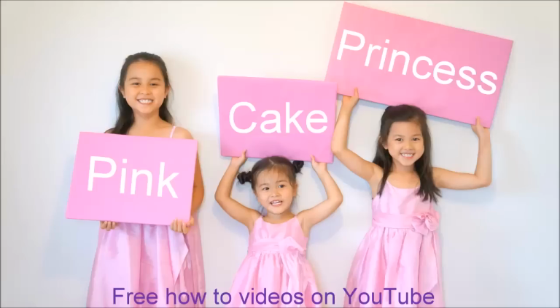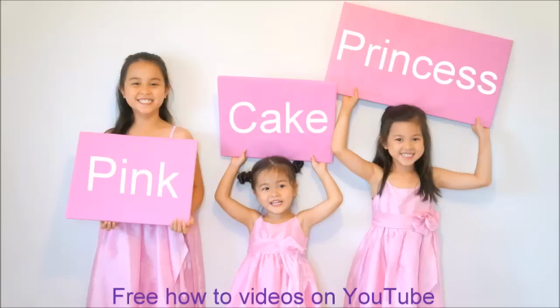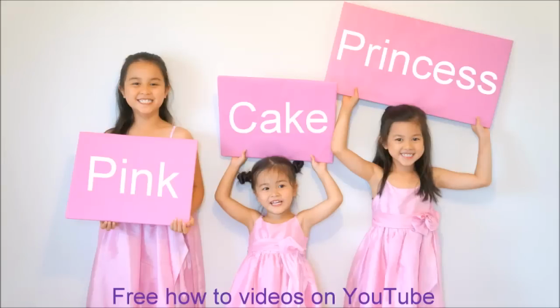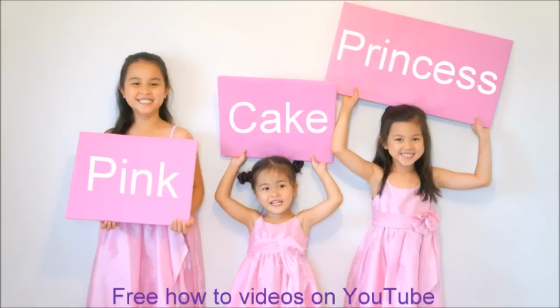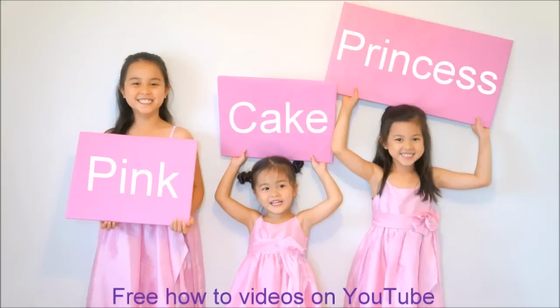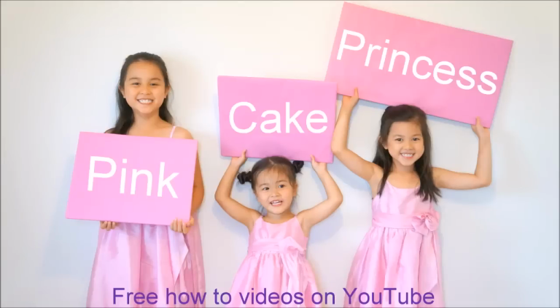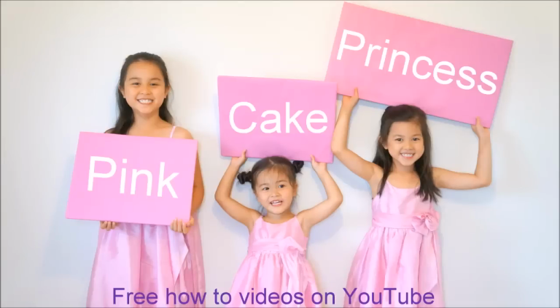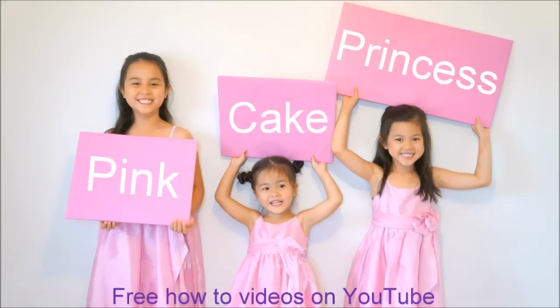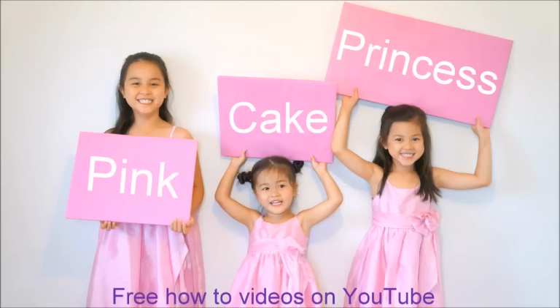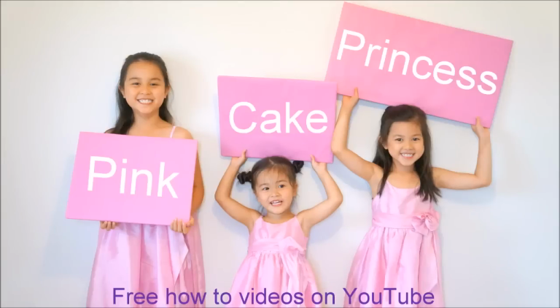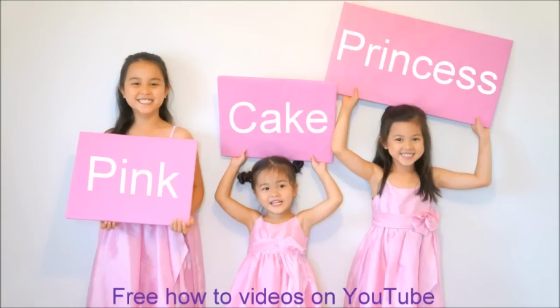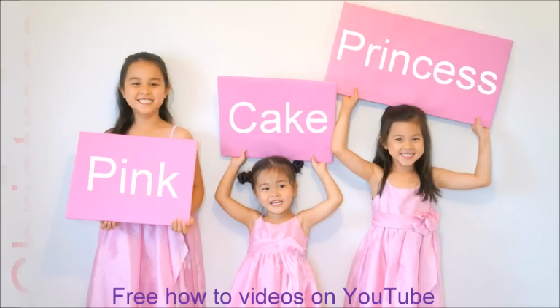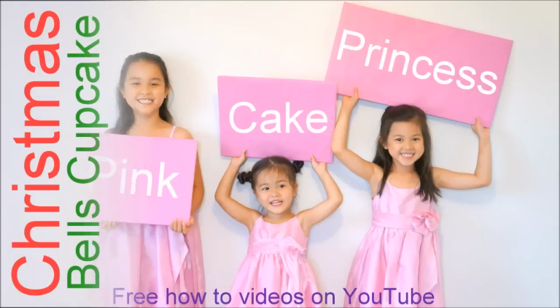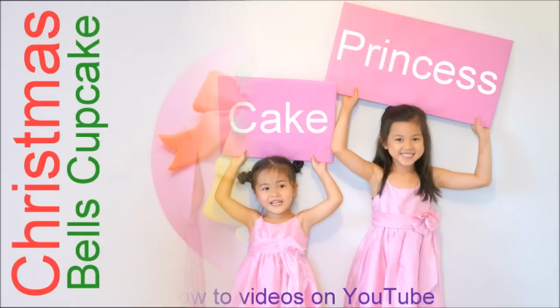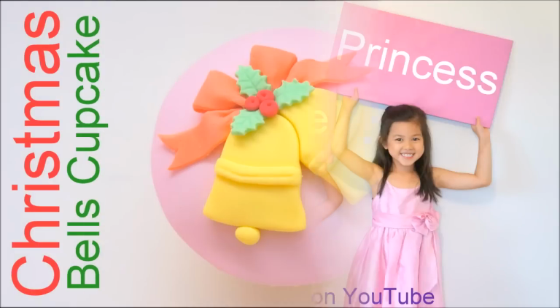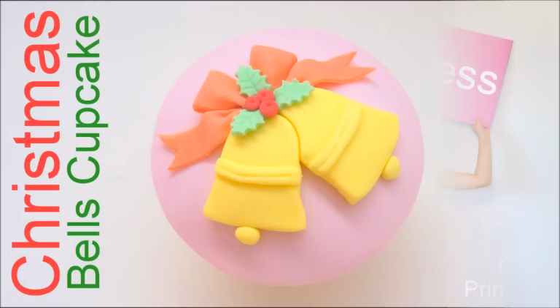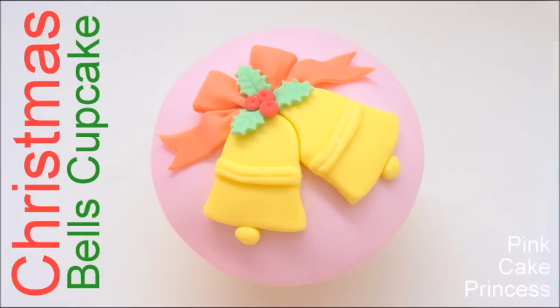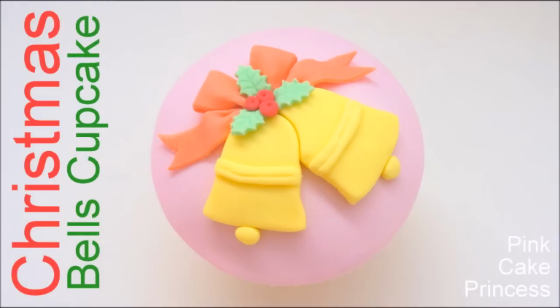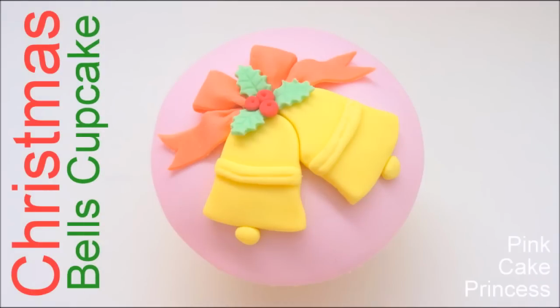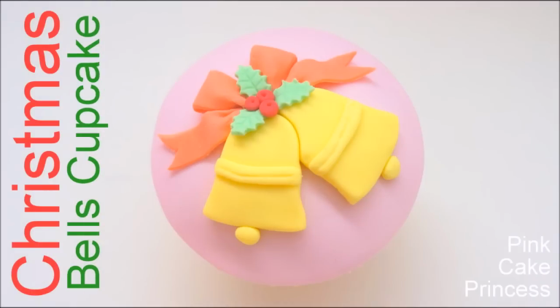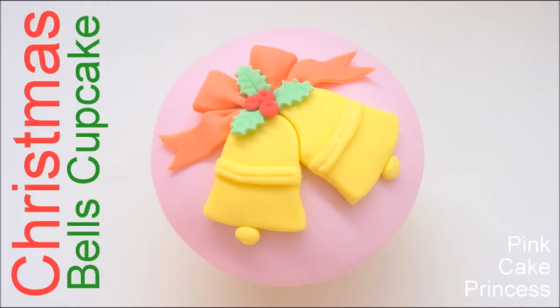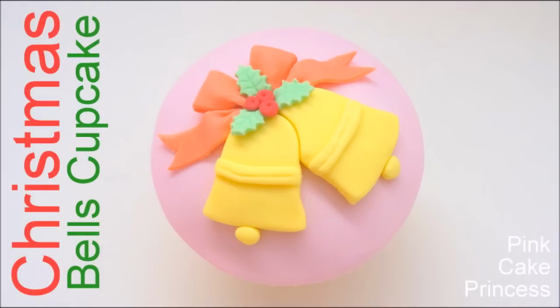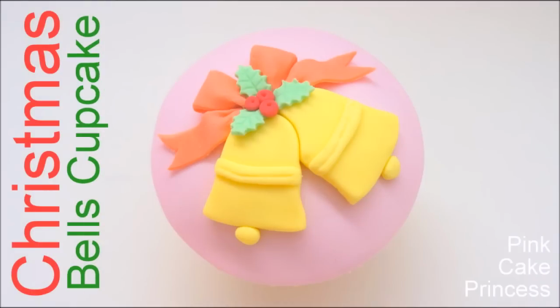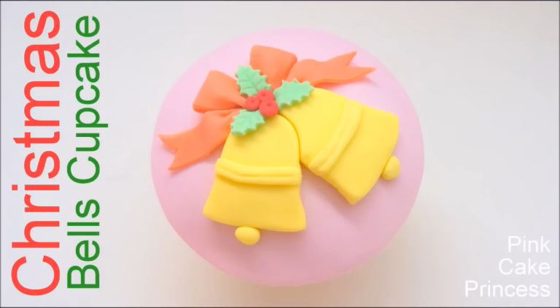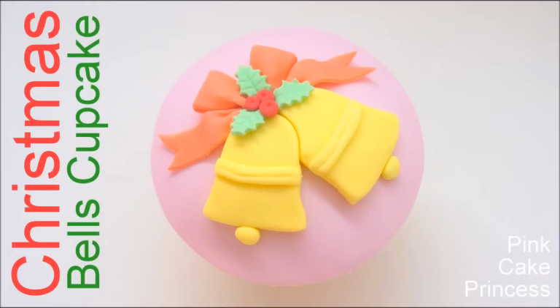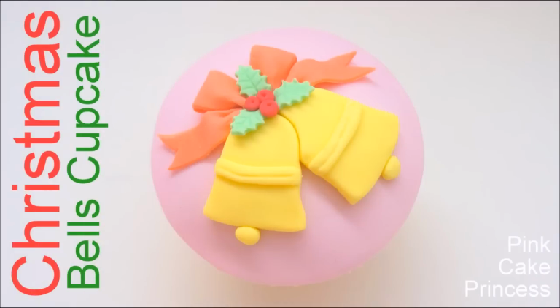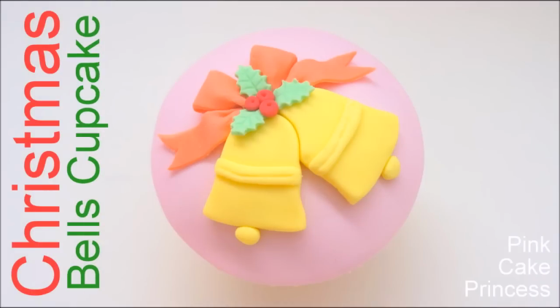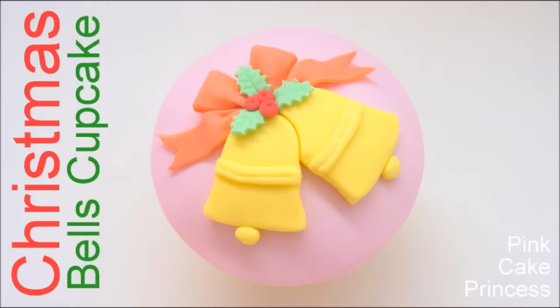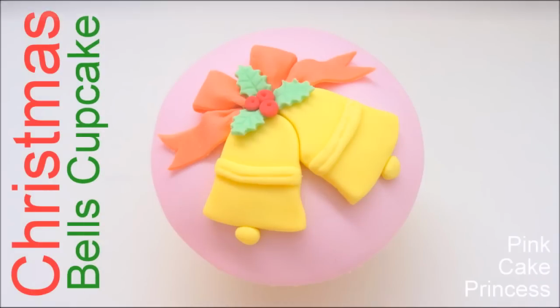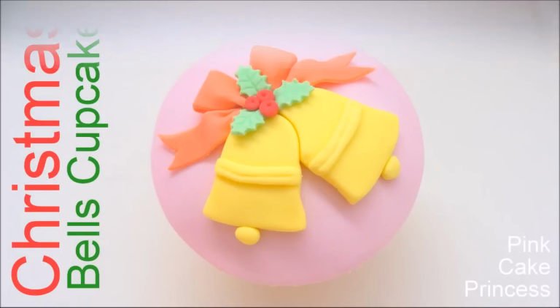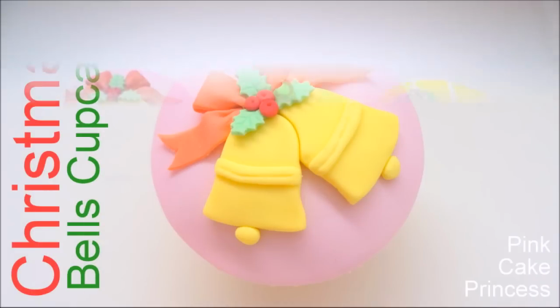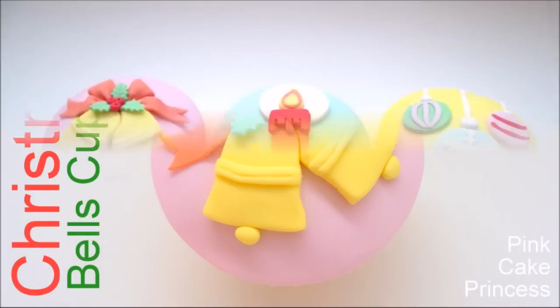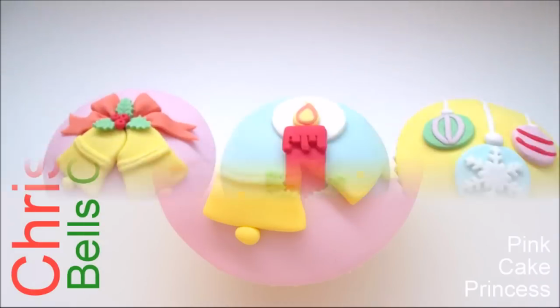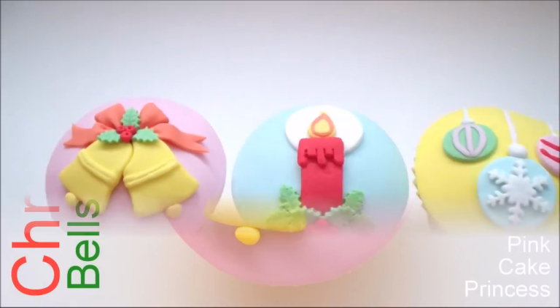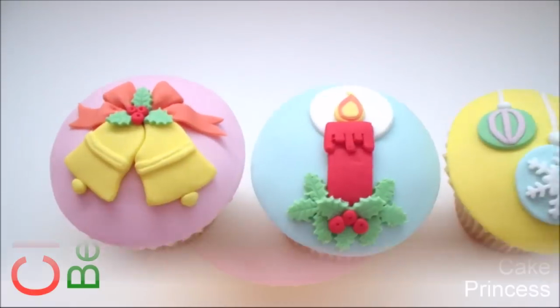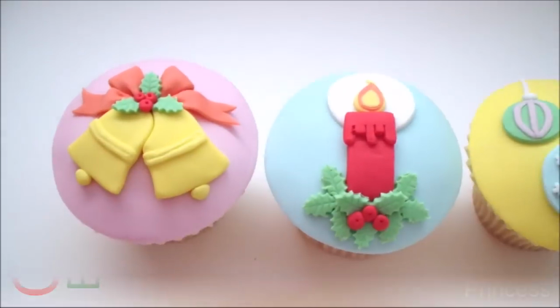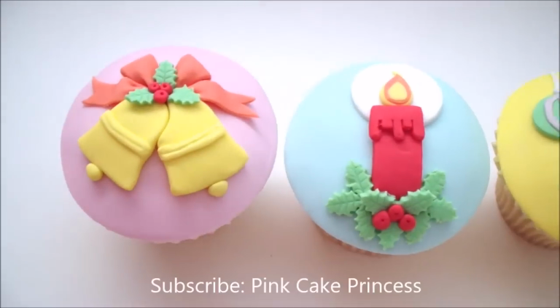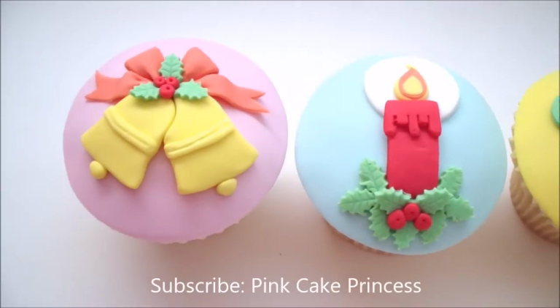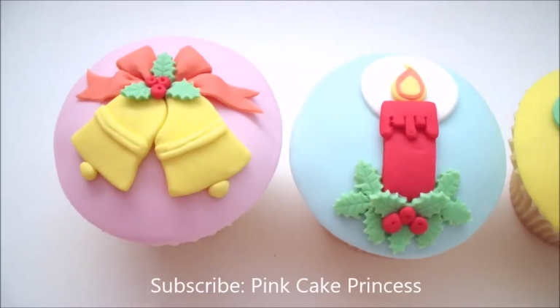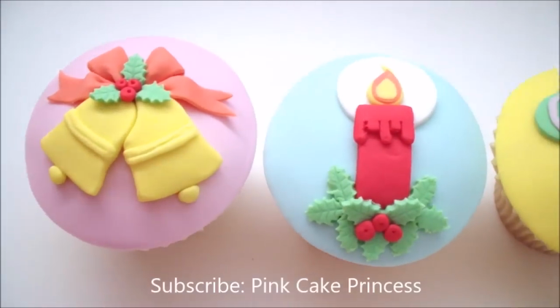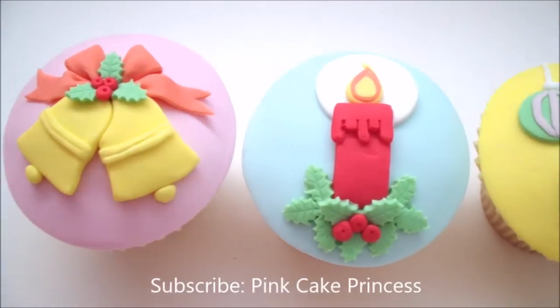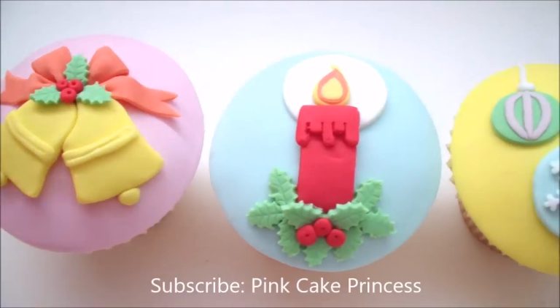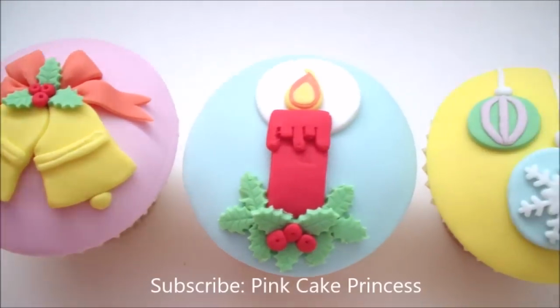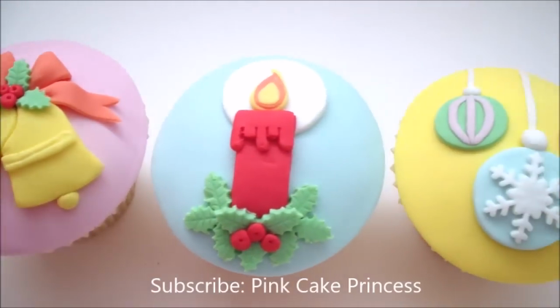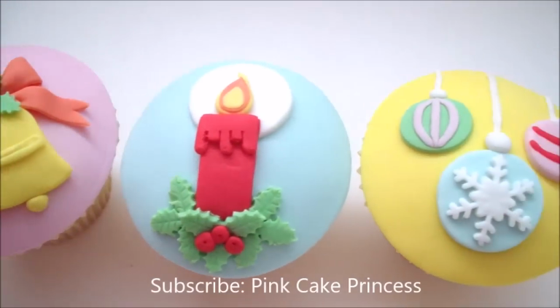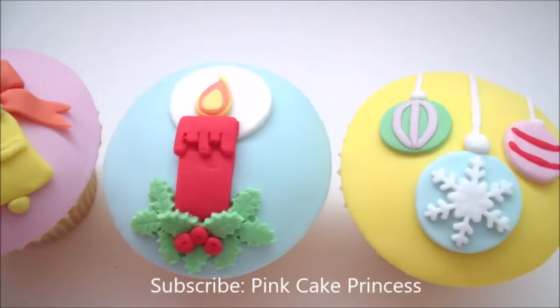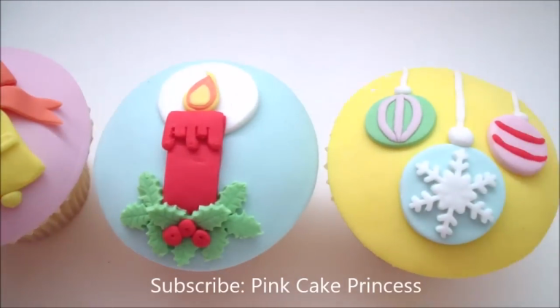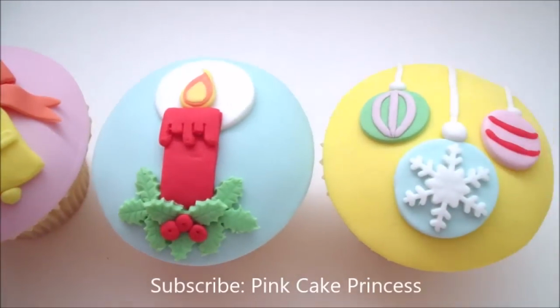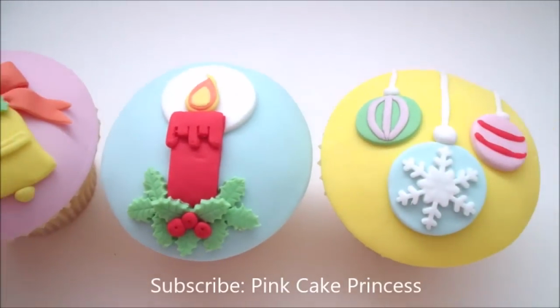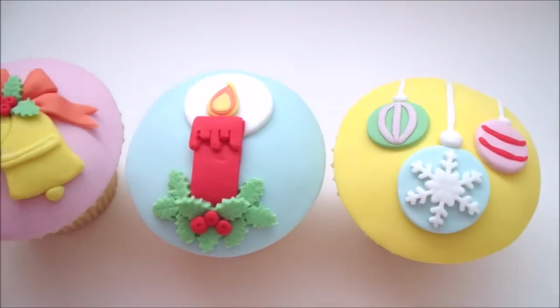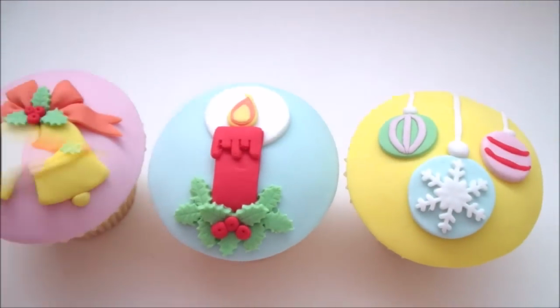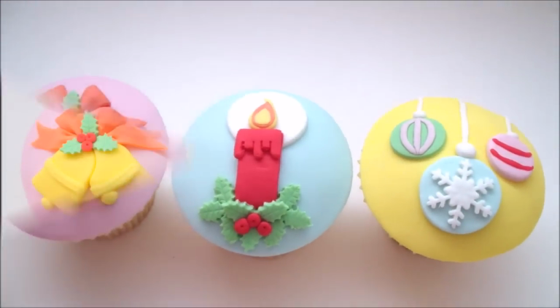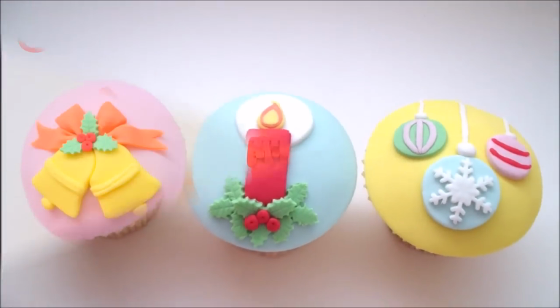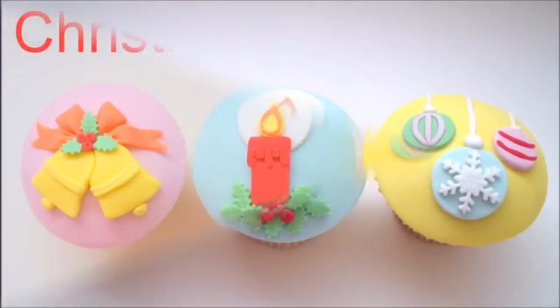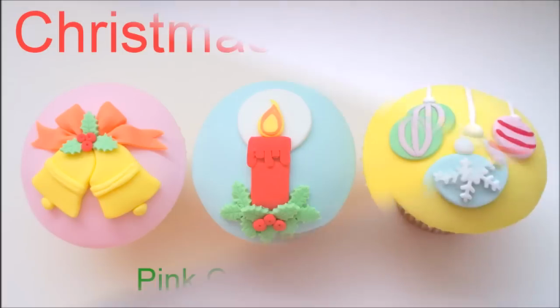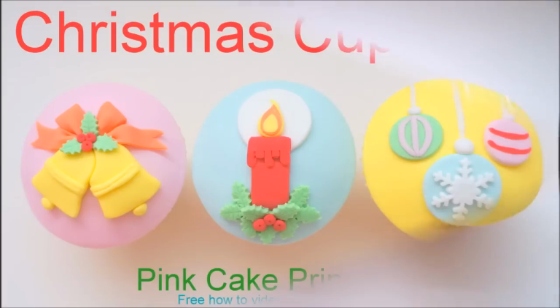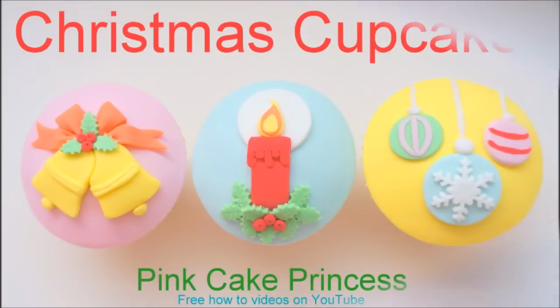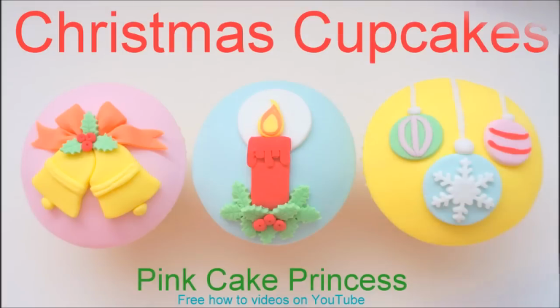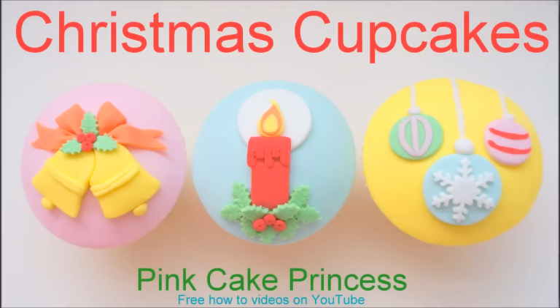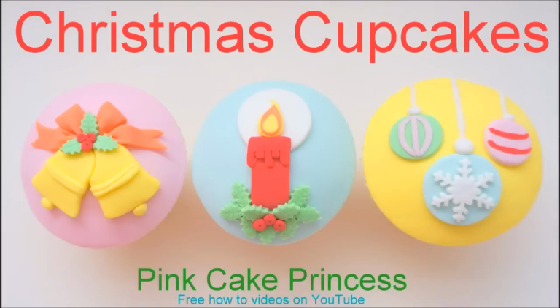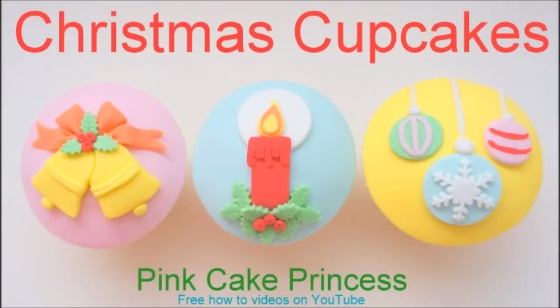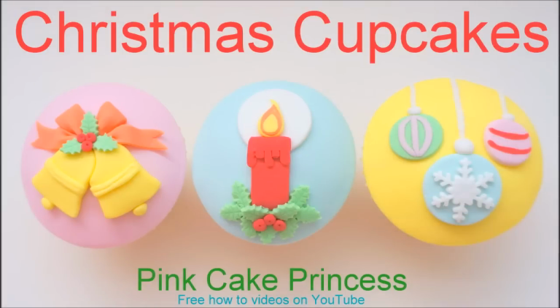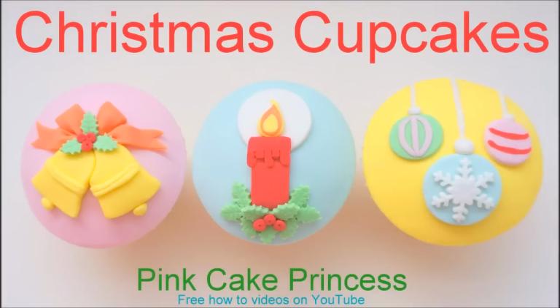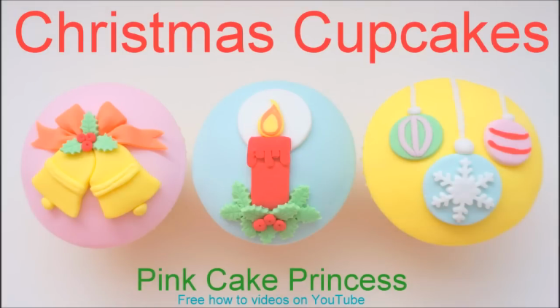Hi guys, it's Andrew here from Pink Cake Princess. Today I'm going to show you how to decorate this Christmas Bell Cupcake, part of my cupcake set for this year.